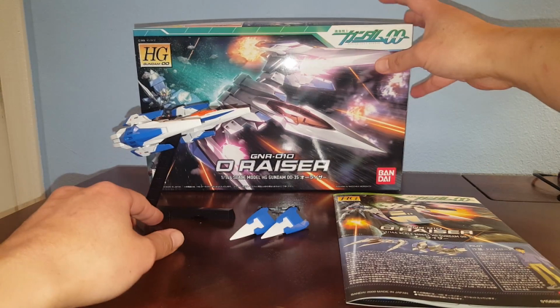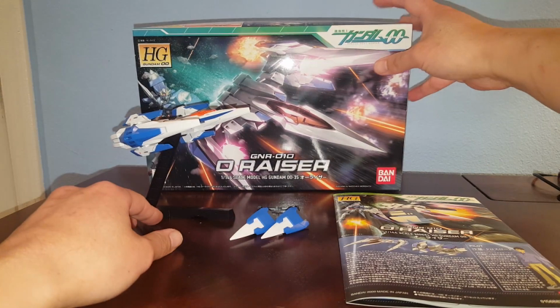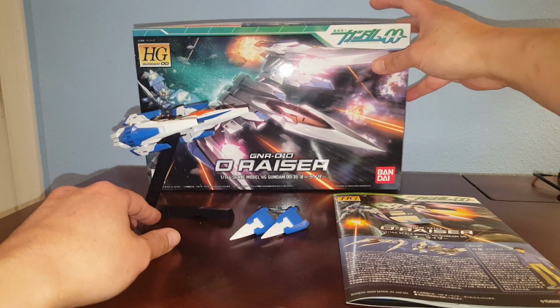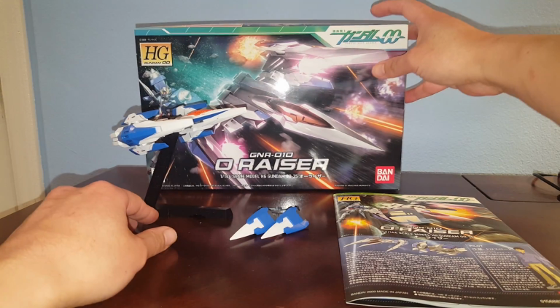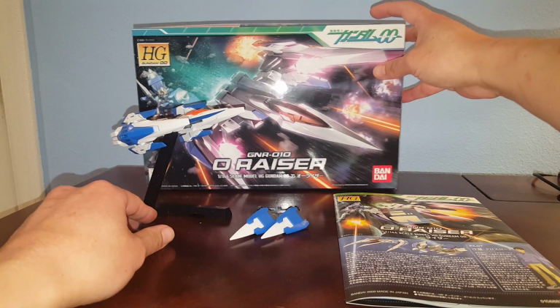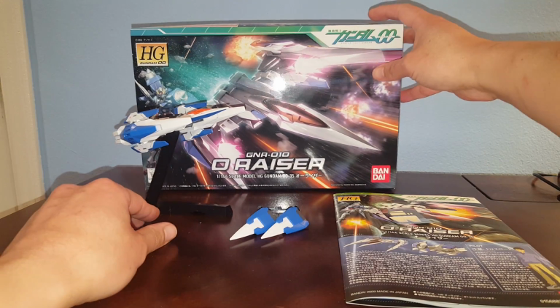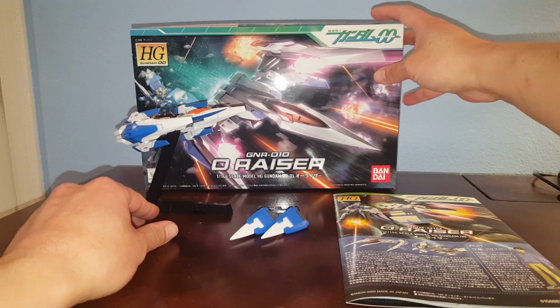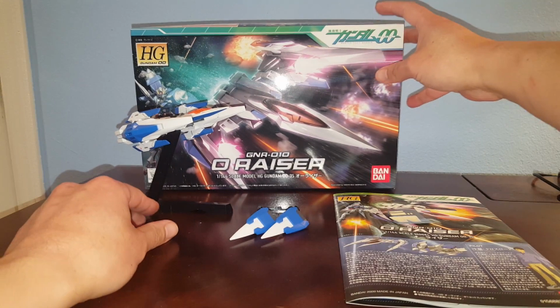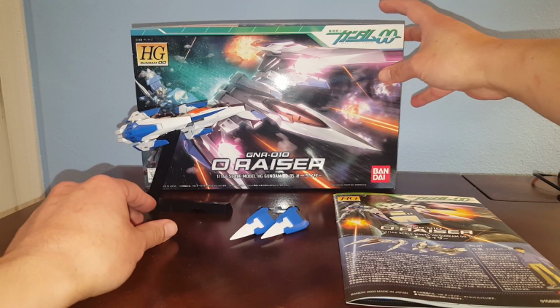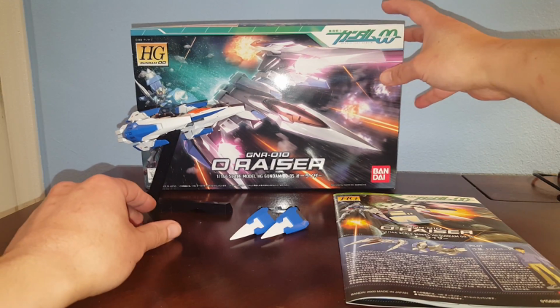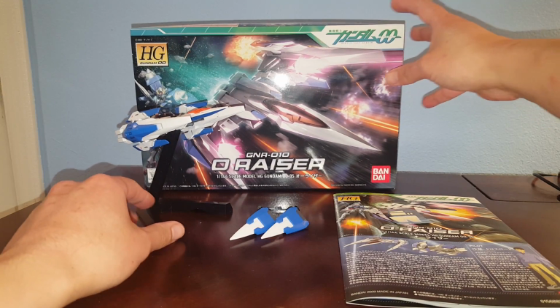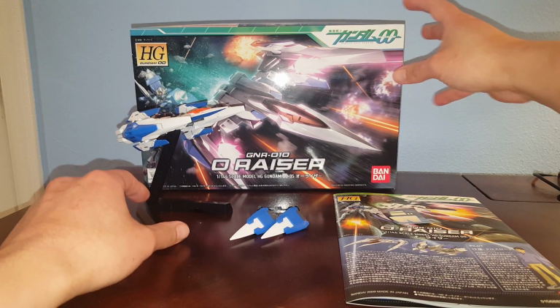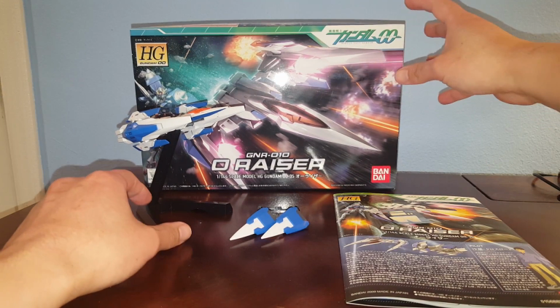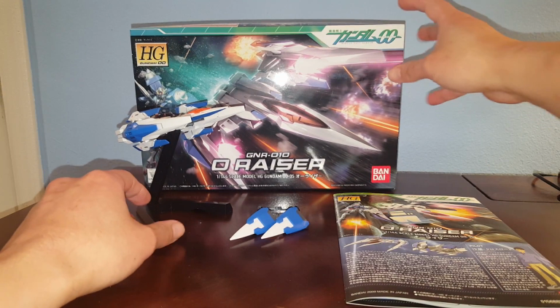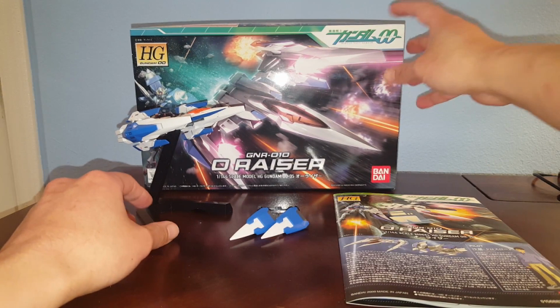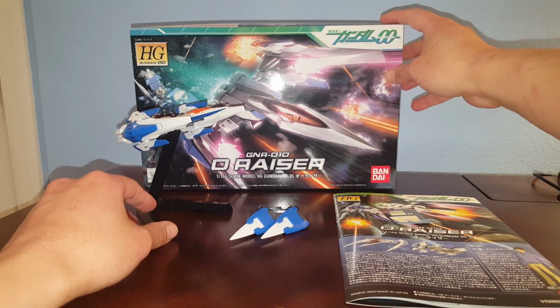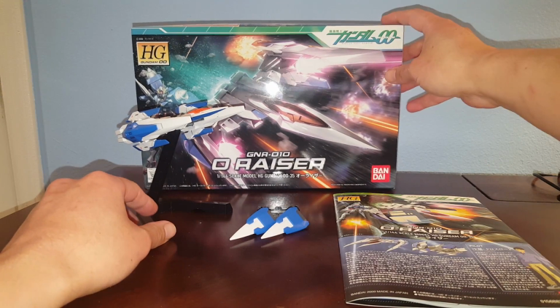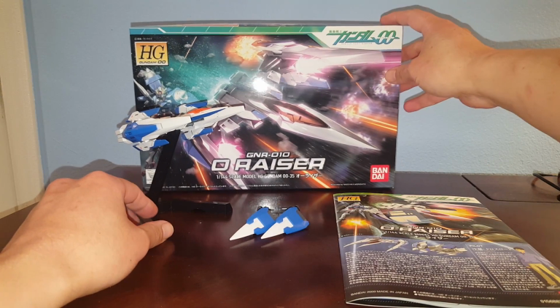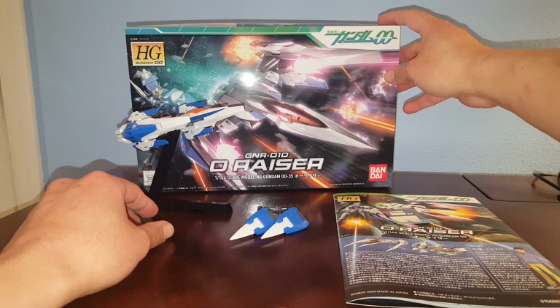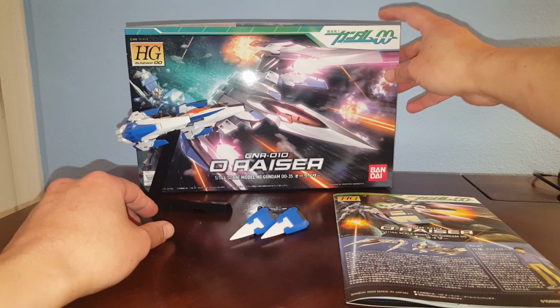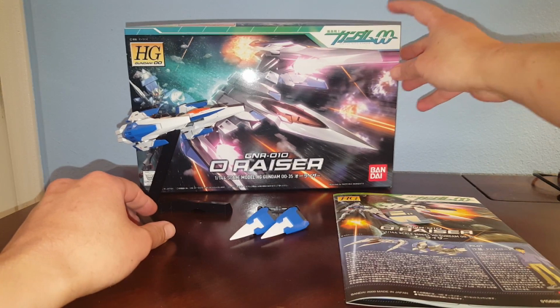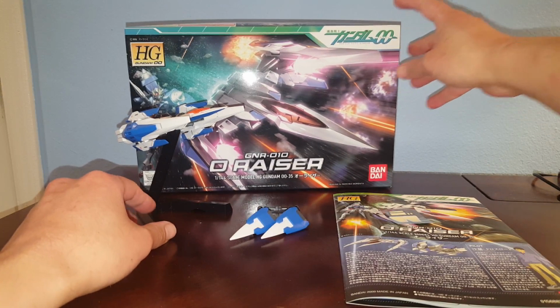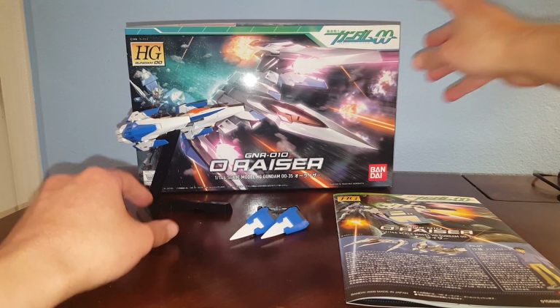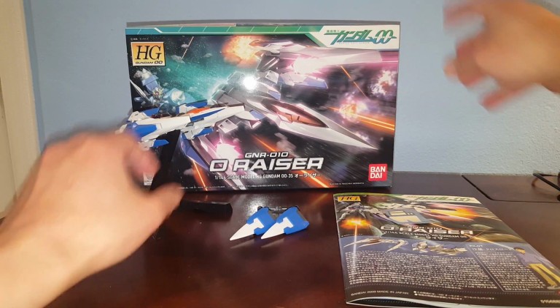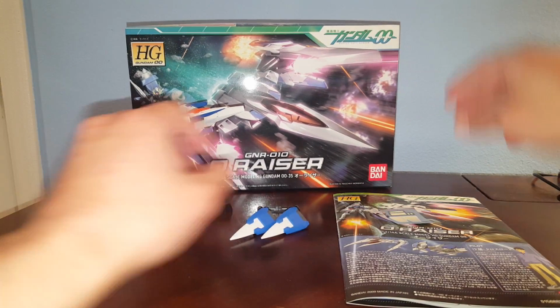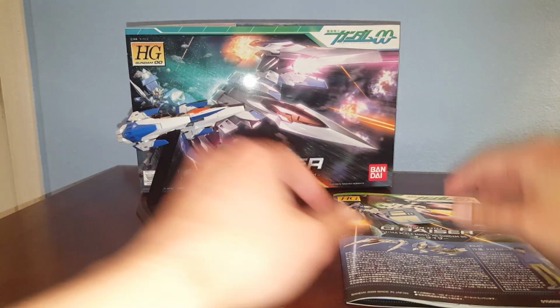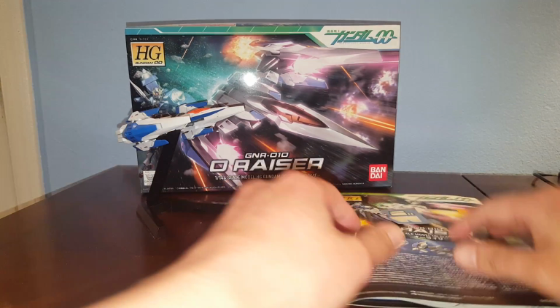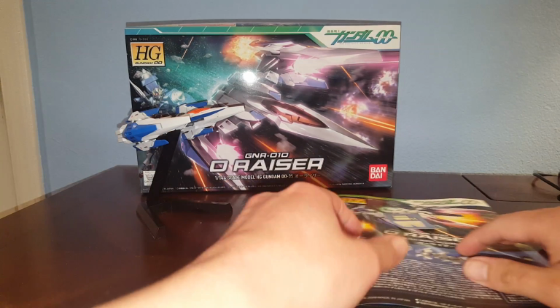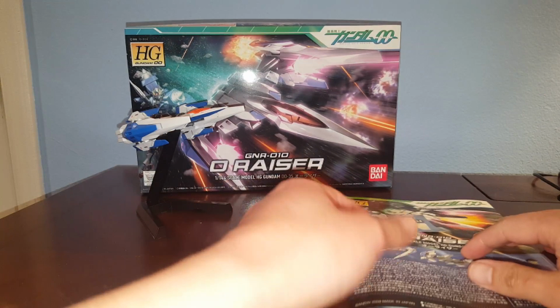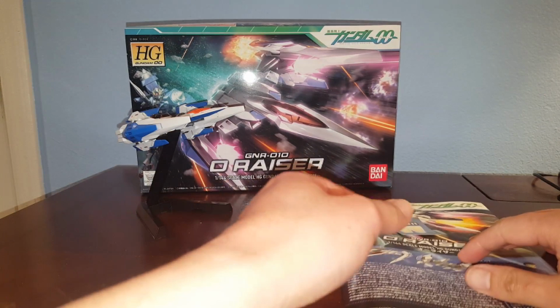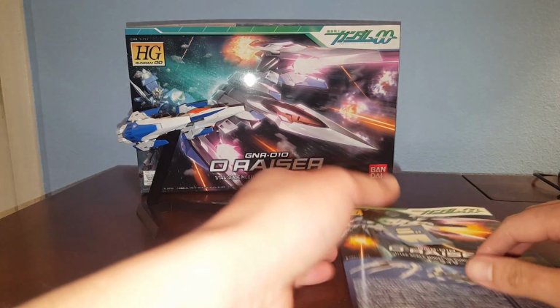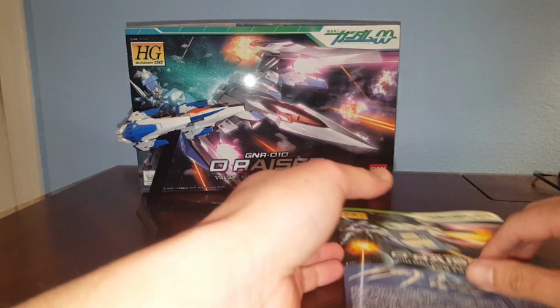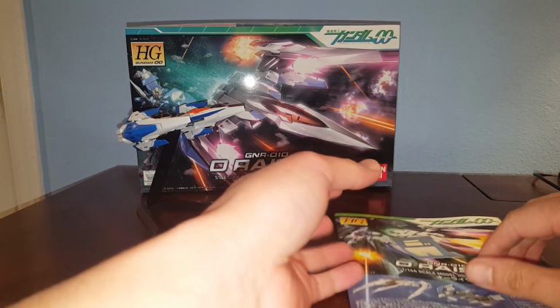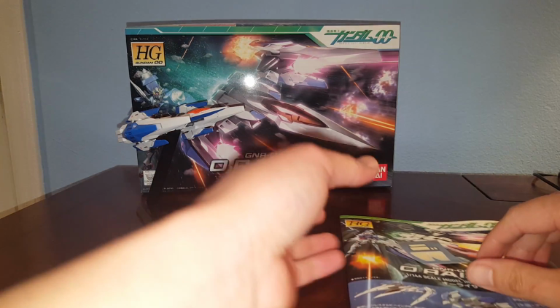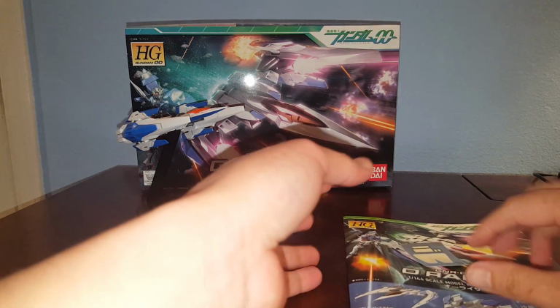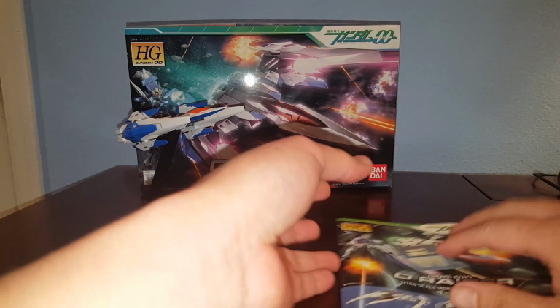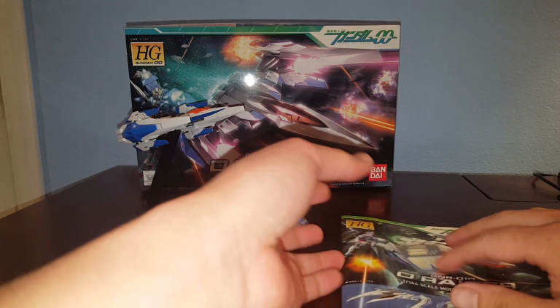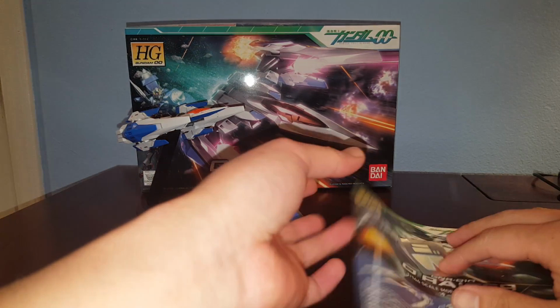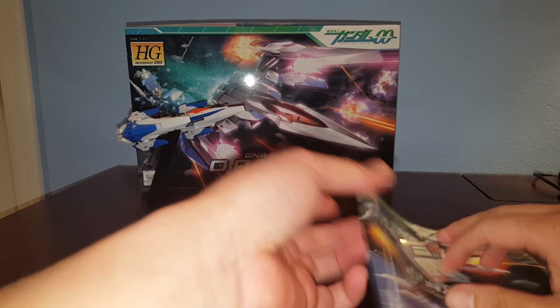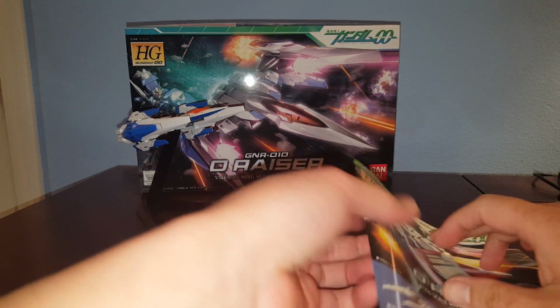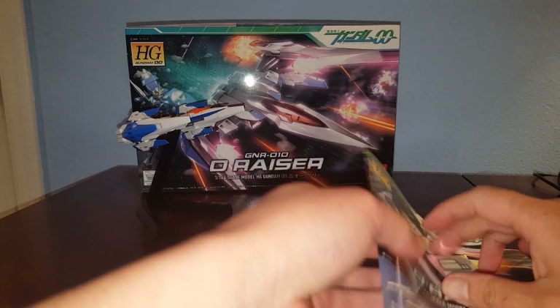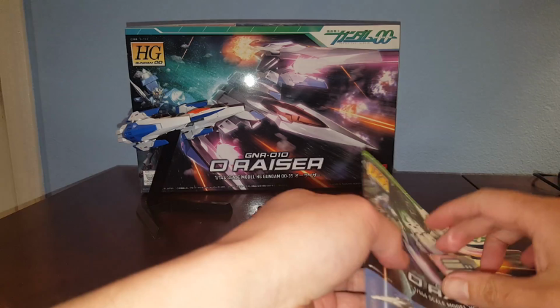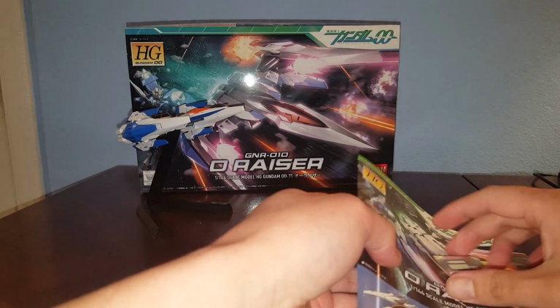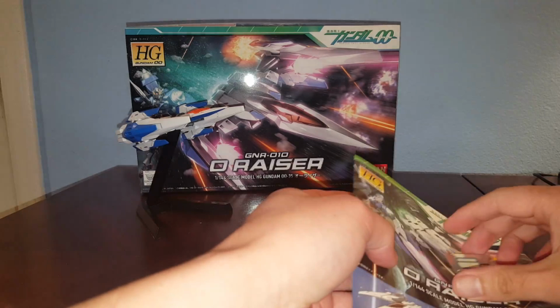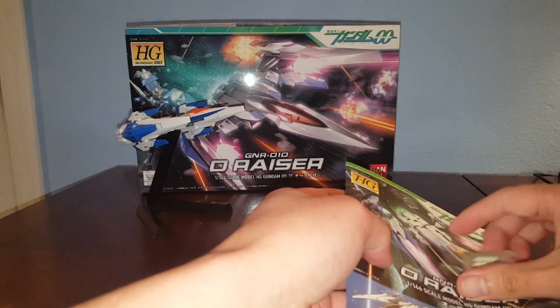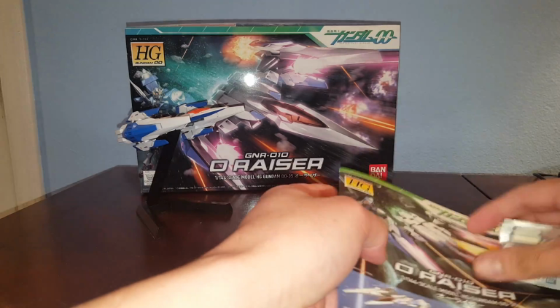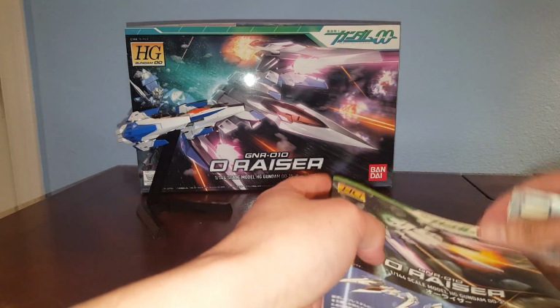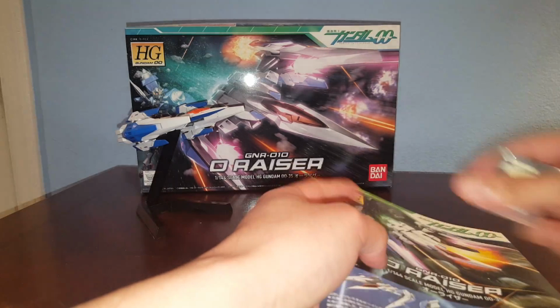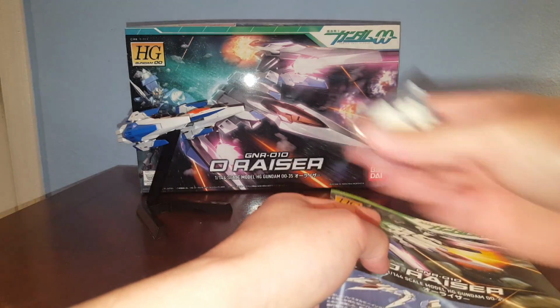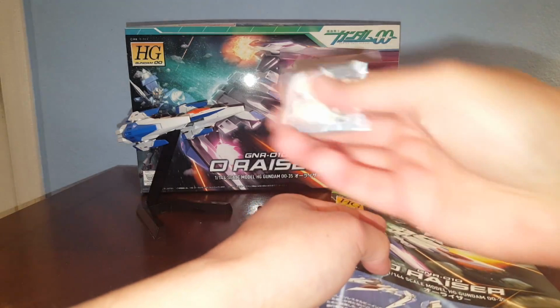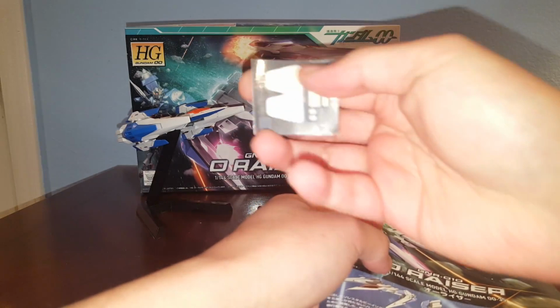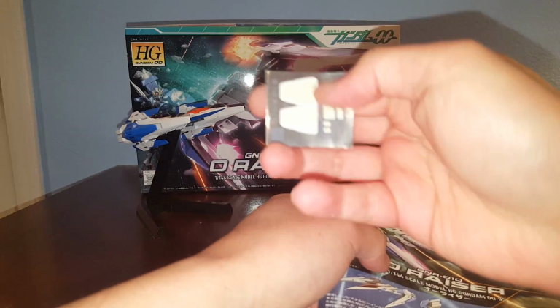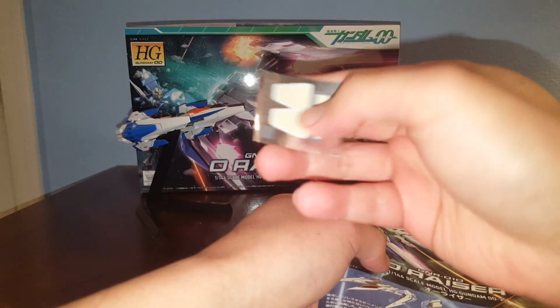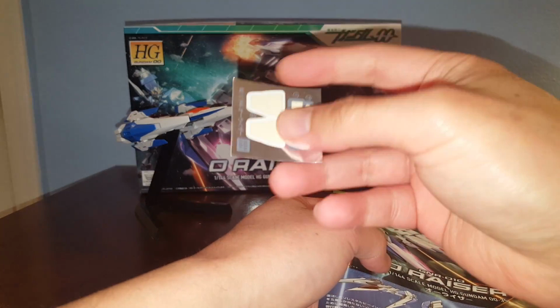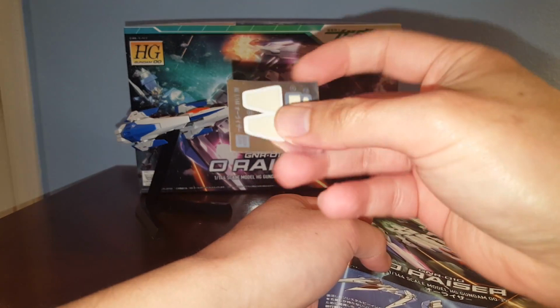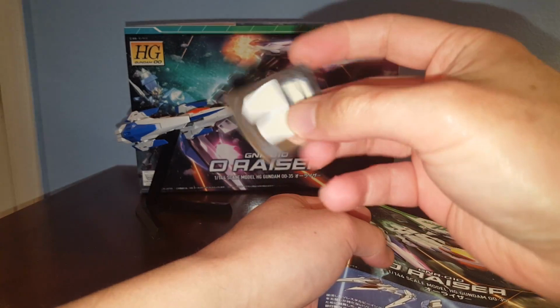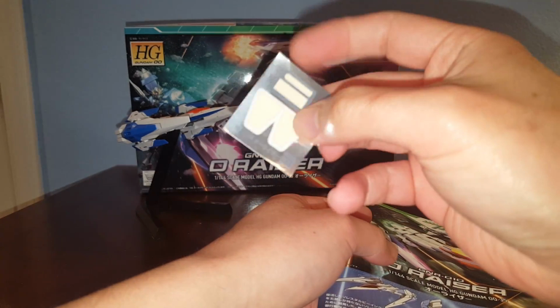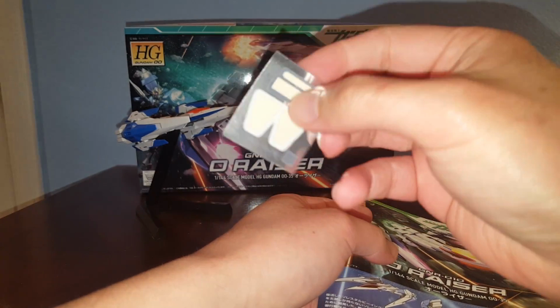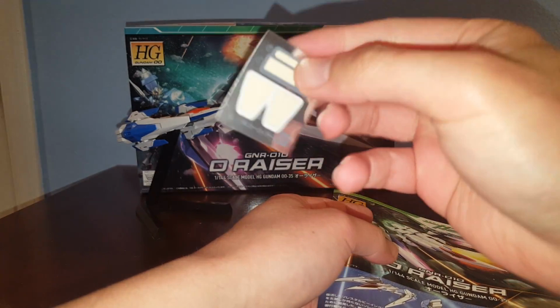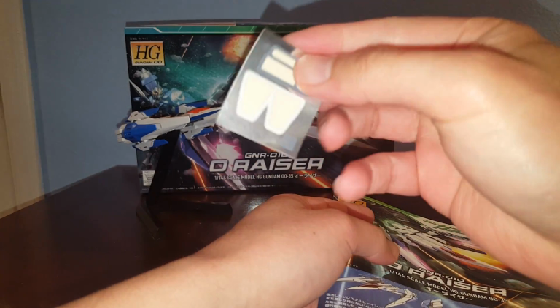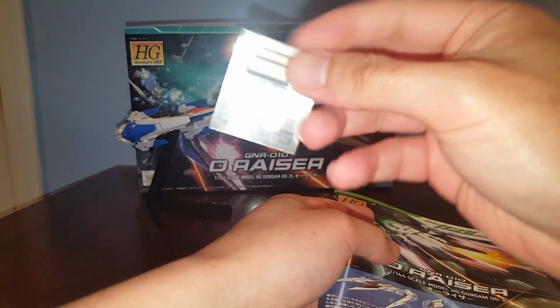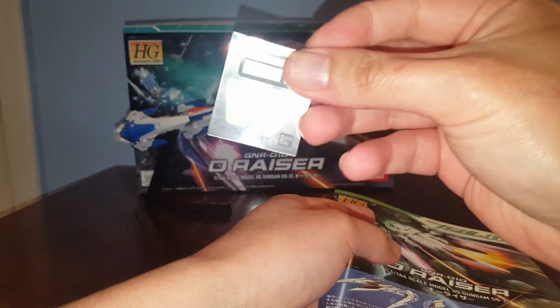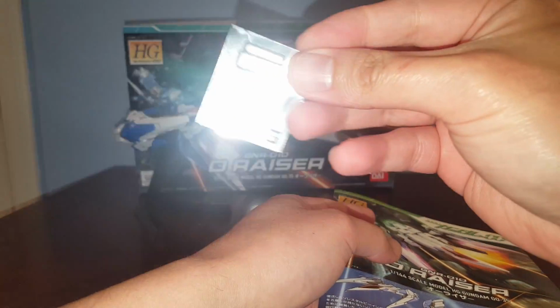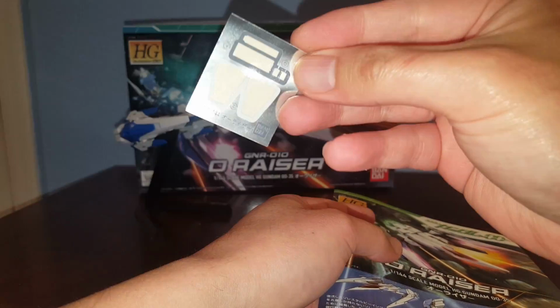This box is very small and doesn't like to stand up. Here we have the full sticker sheet — it's not too bad.